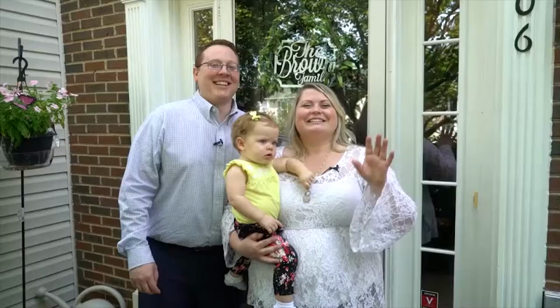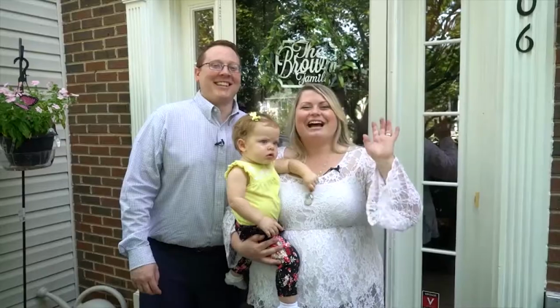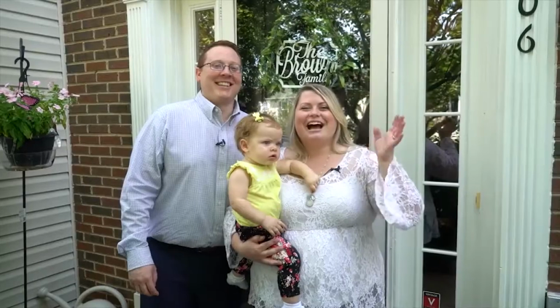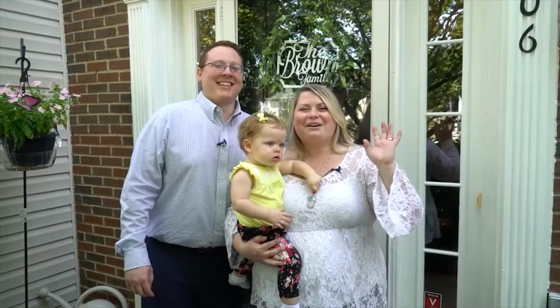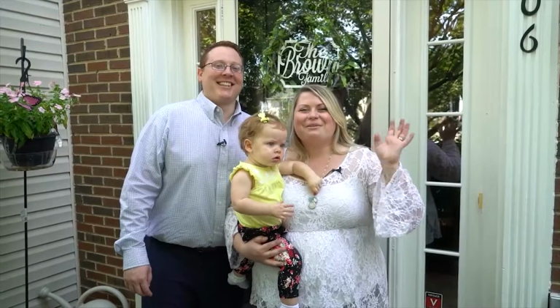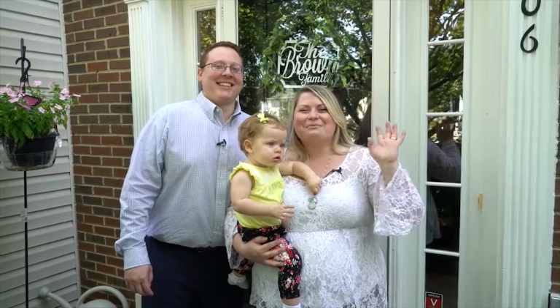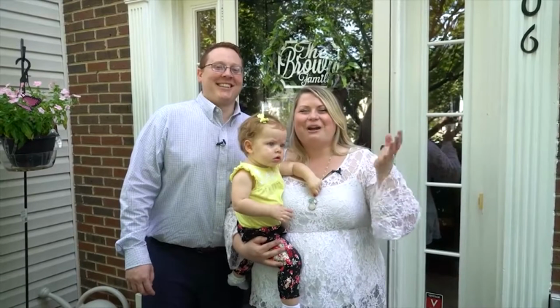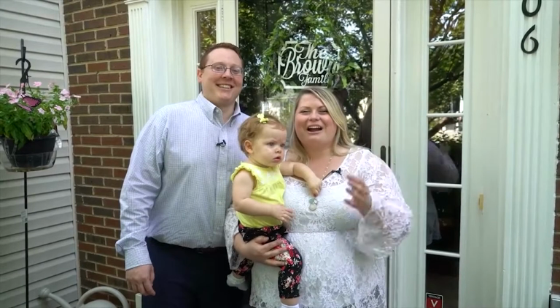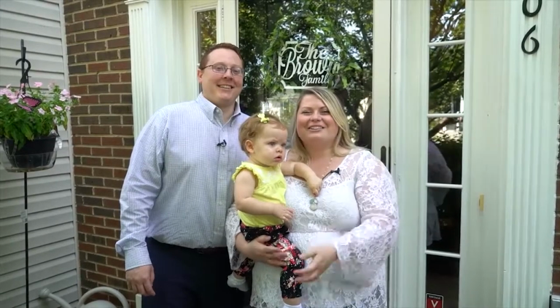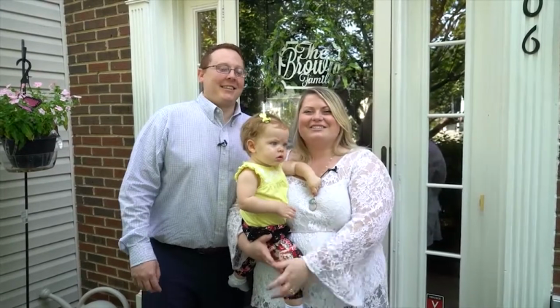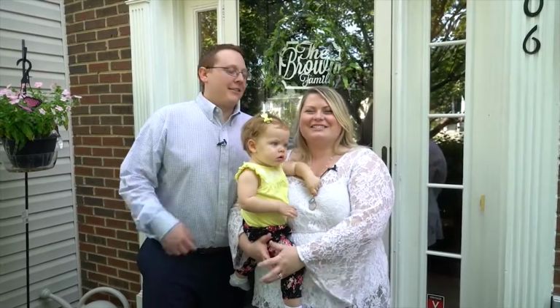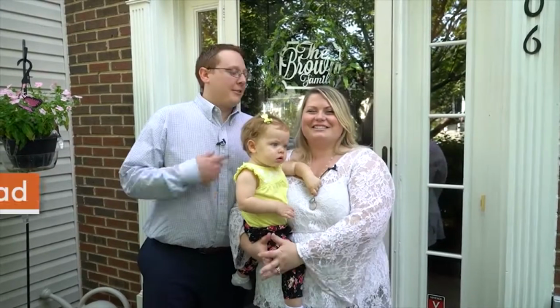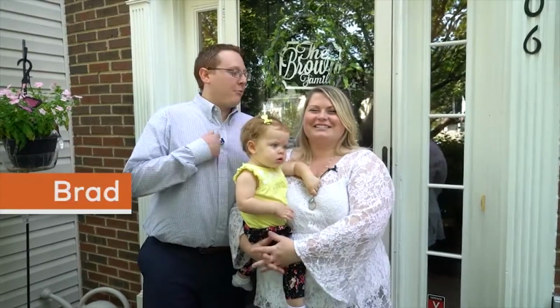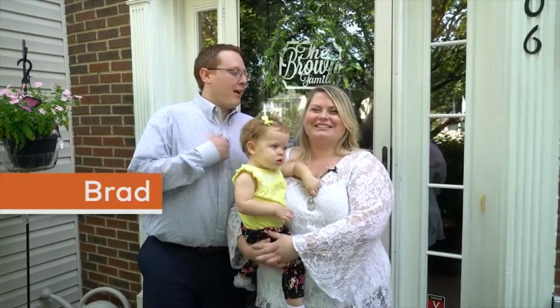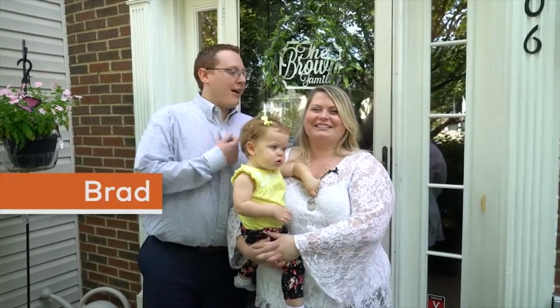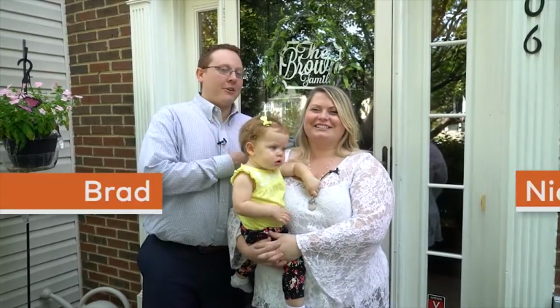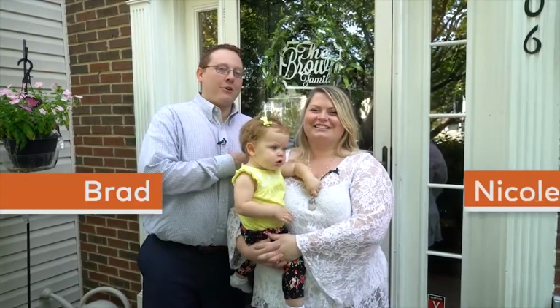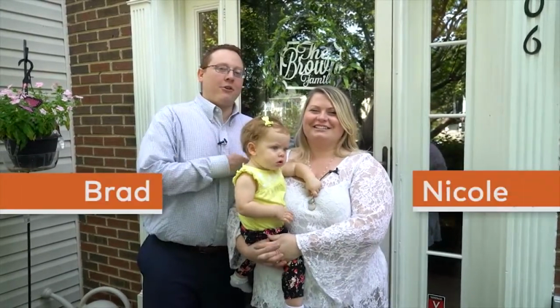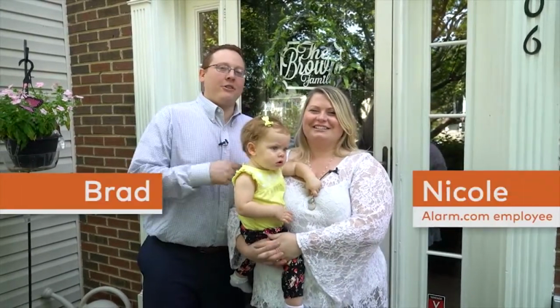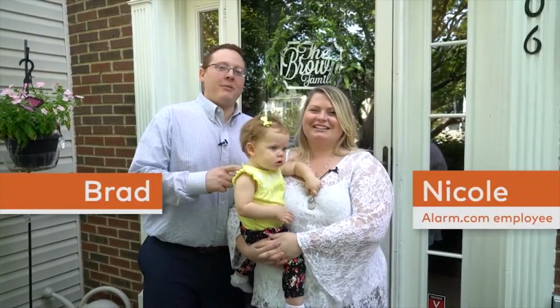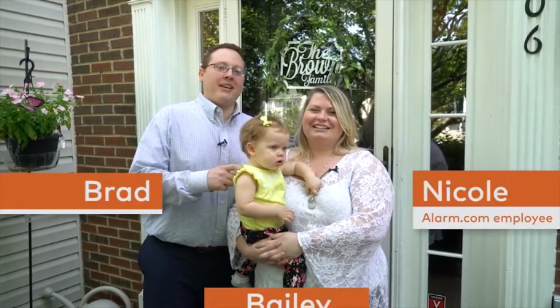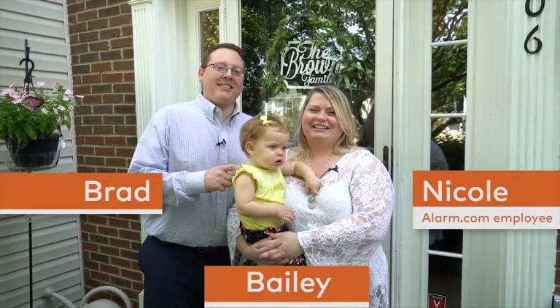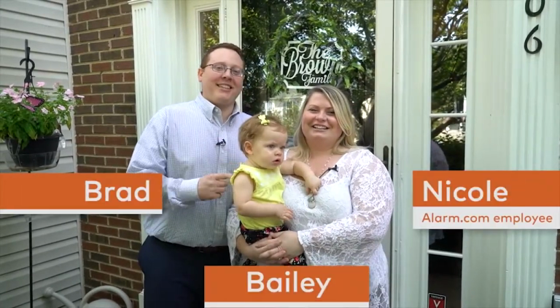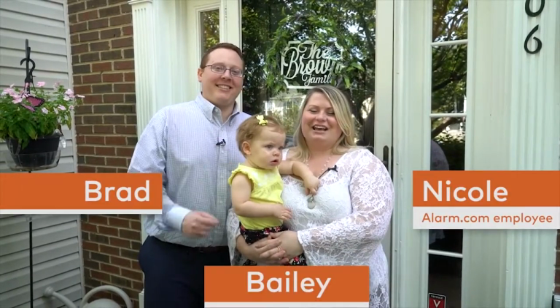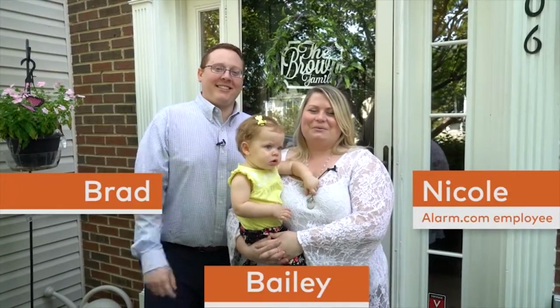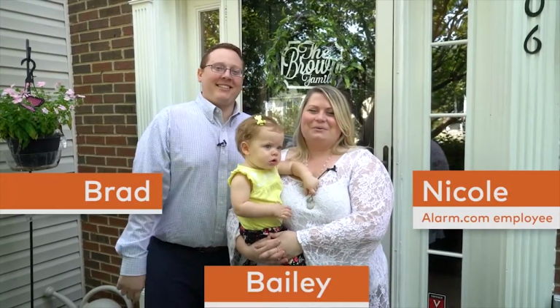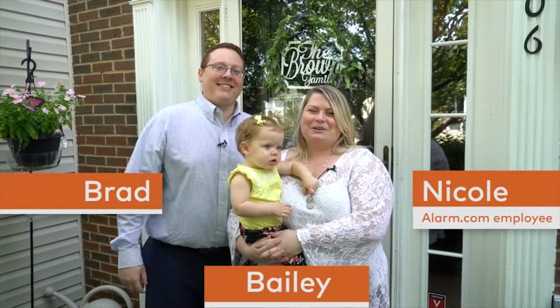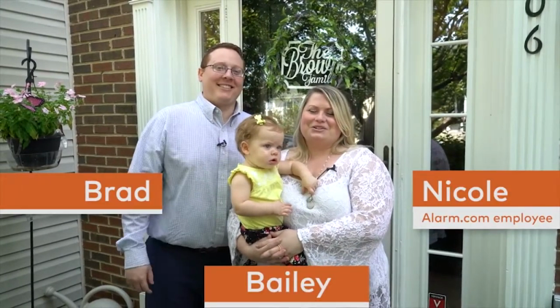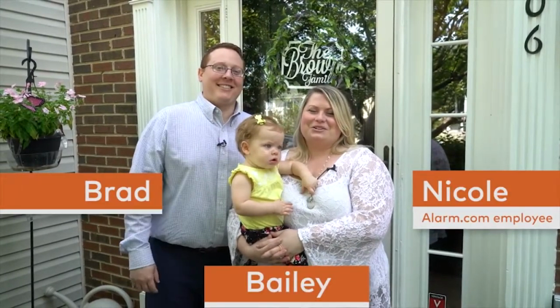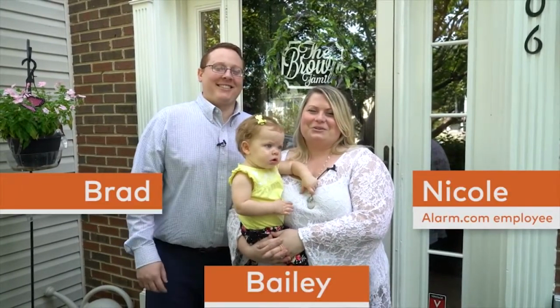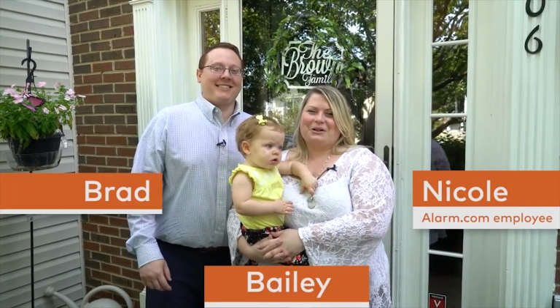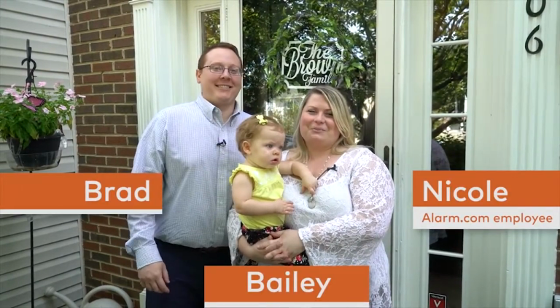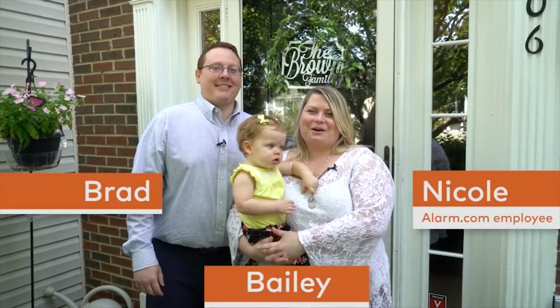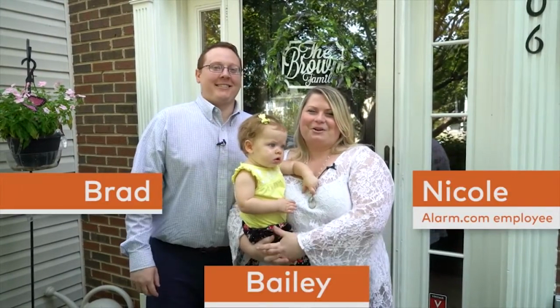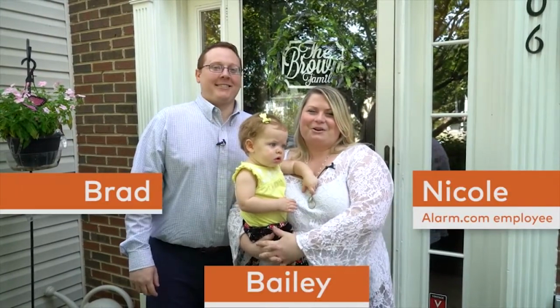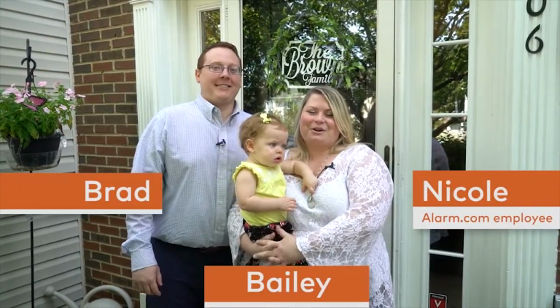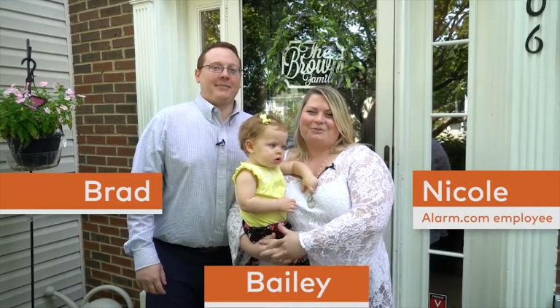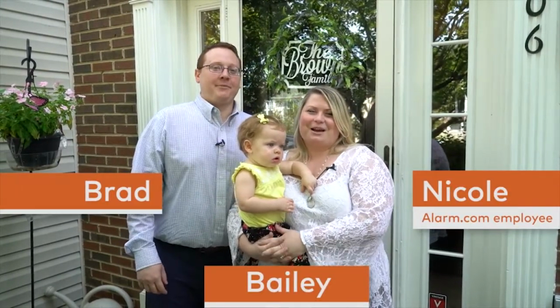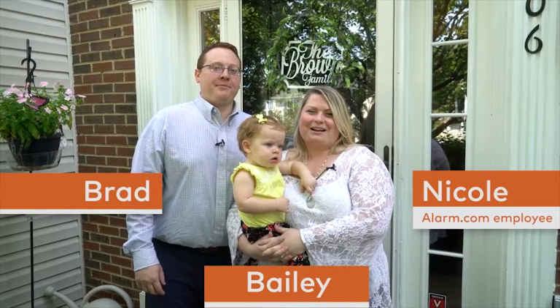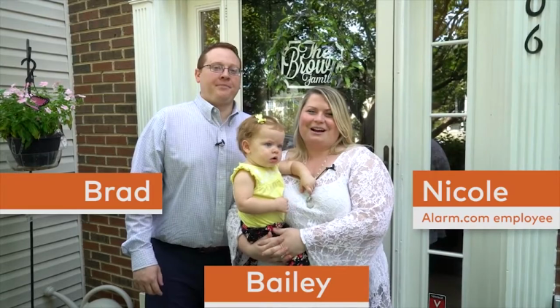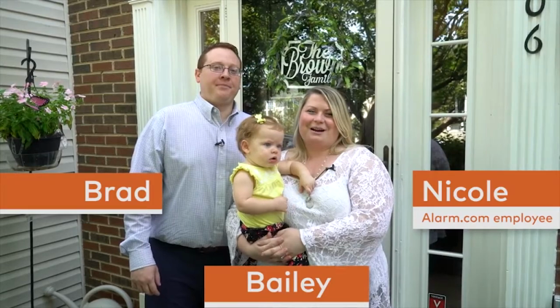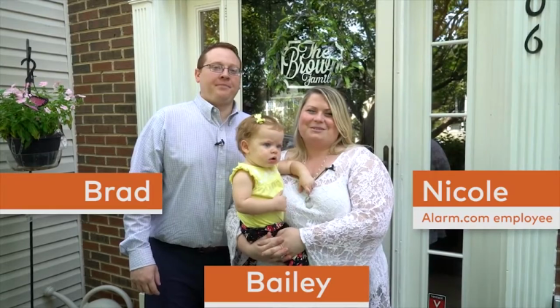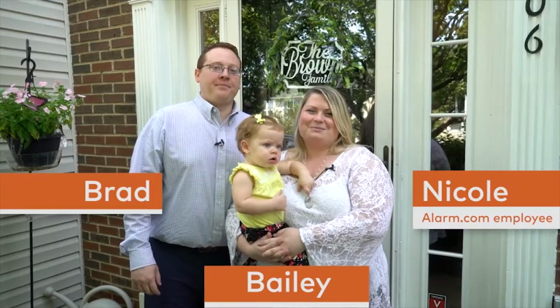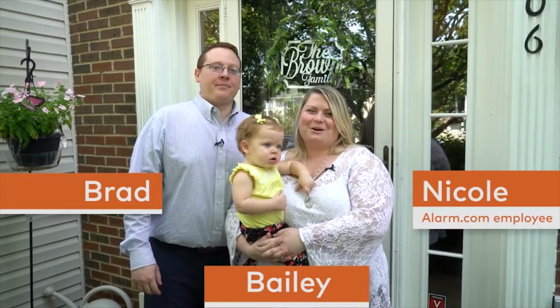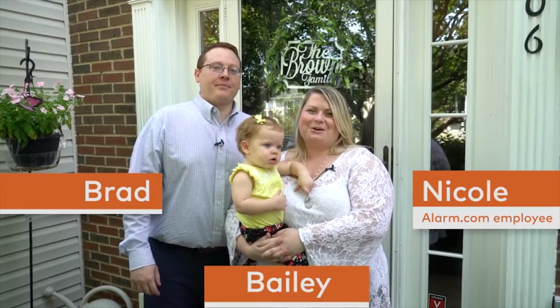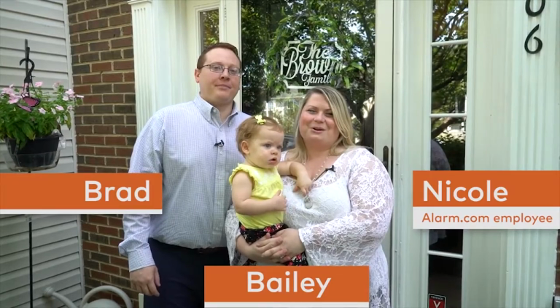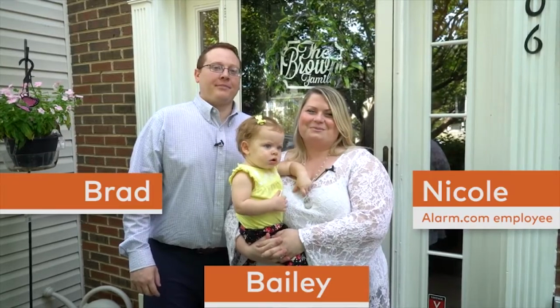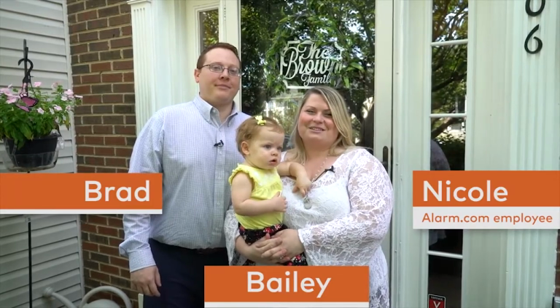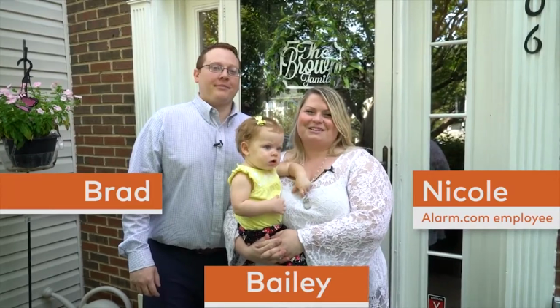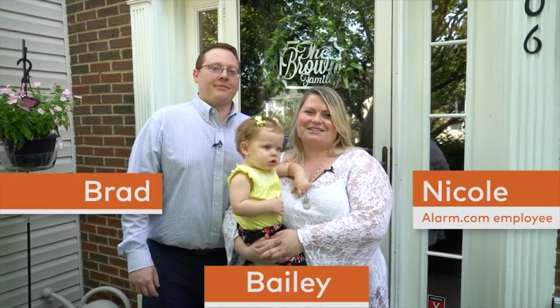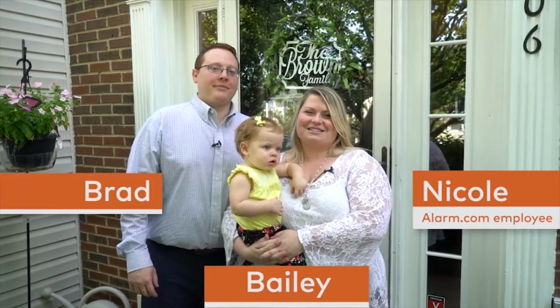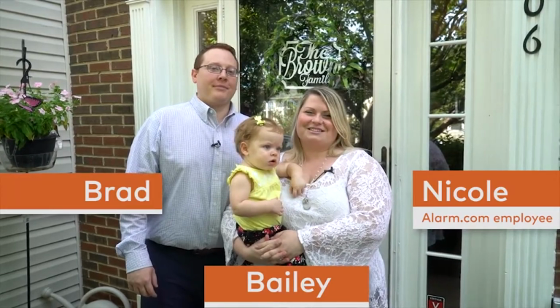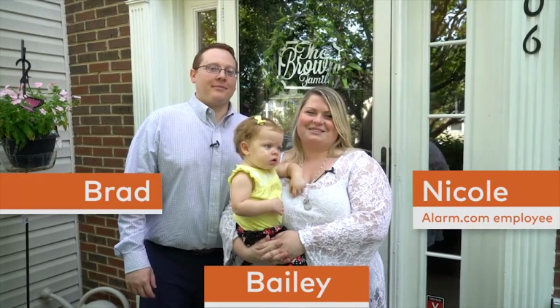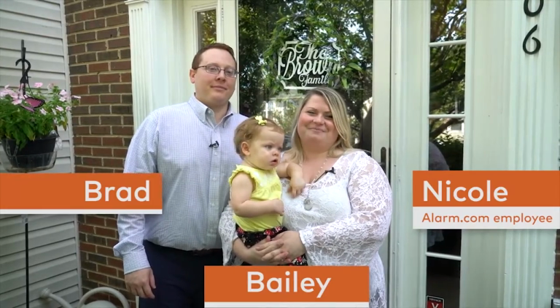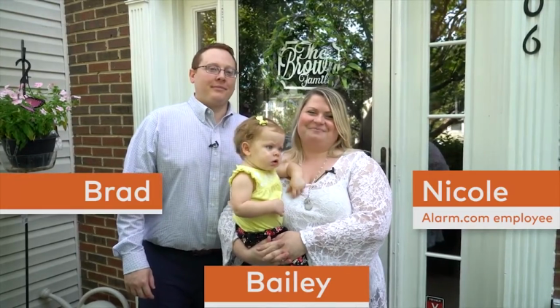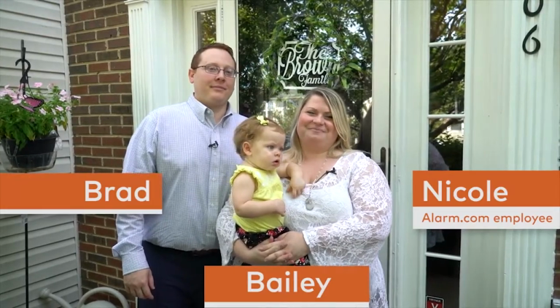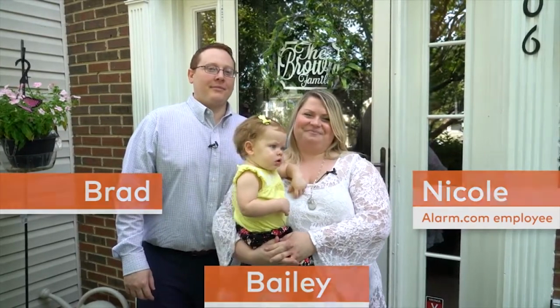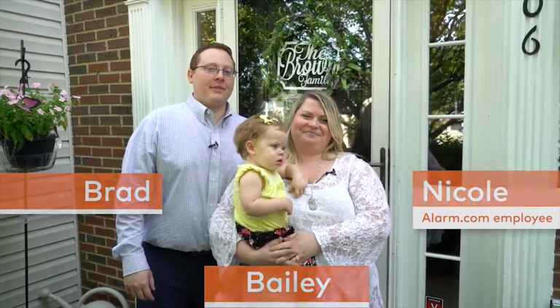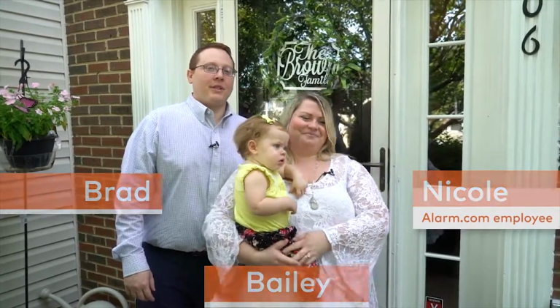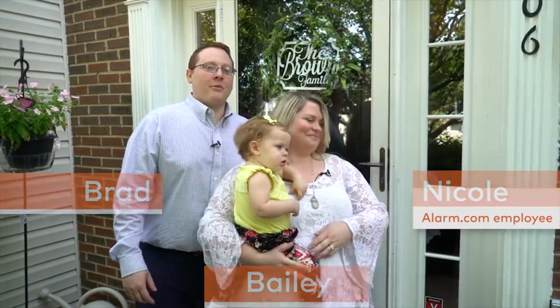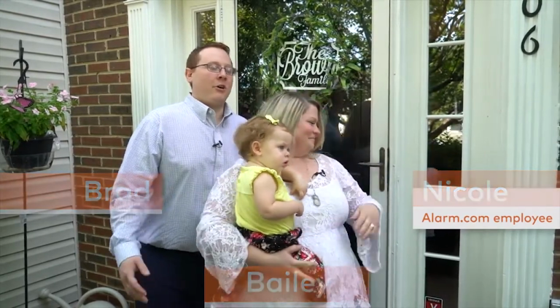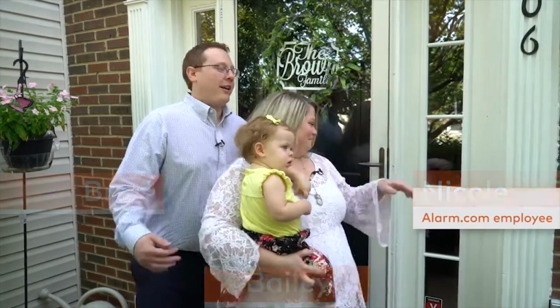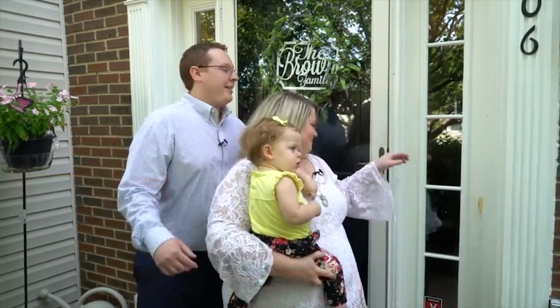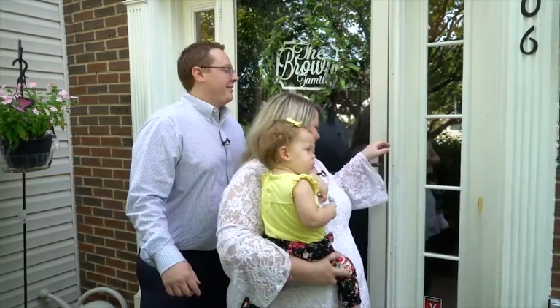Hi, we're the Browns — Brad, Nicole, and Bailey. And we want to show you all about our Alarm.com Smarter Home Security System. Come on in.